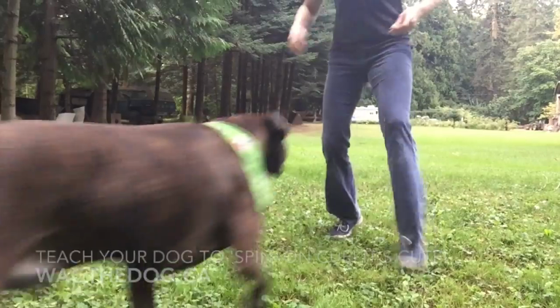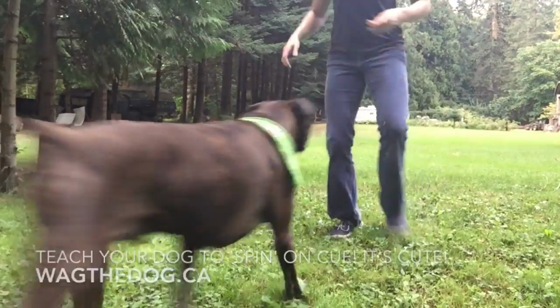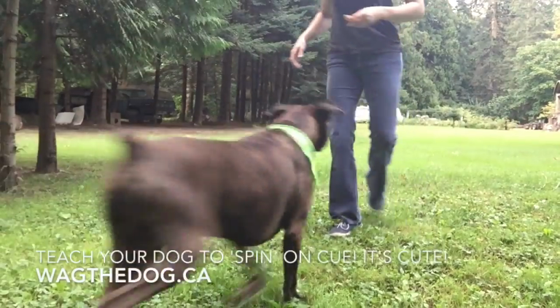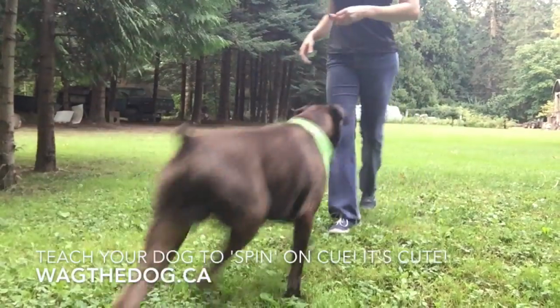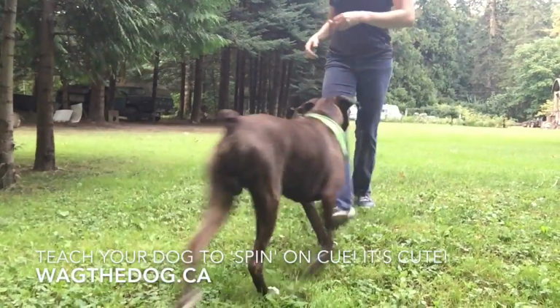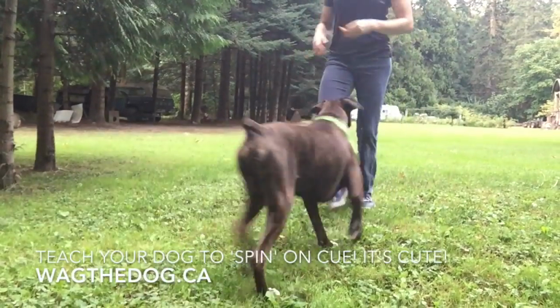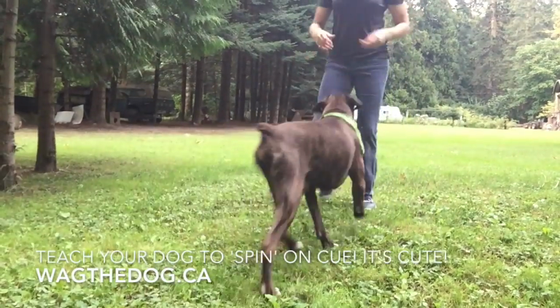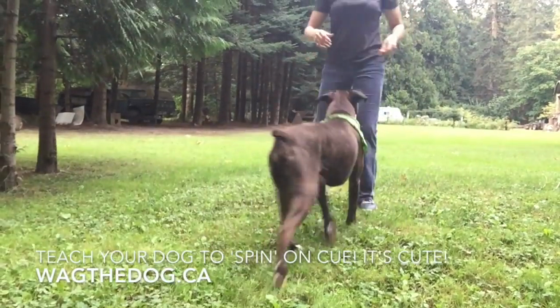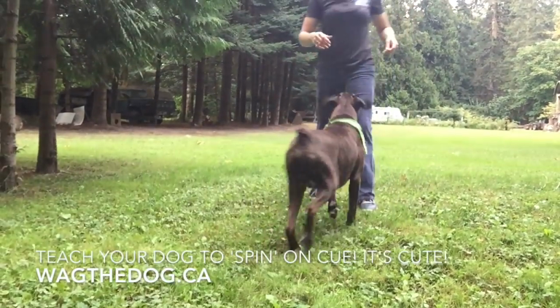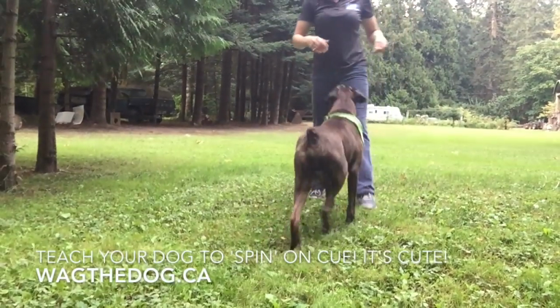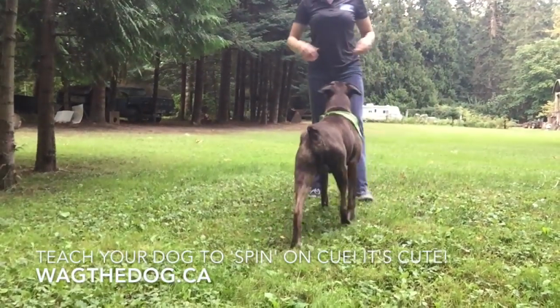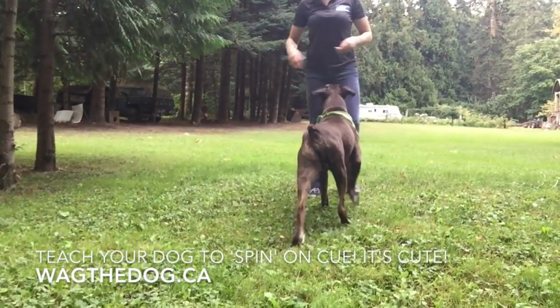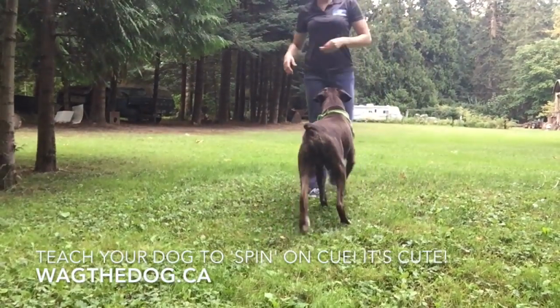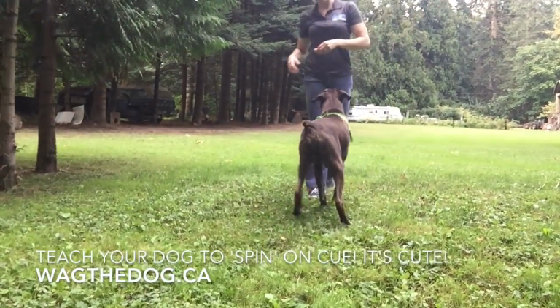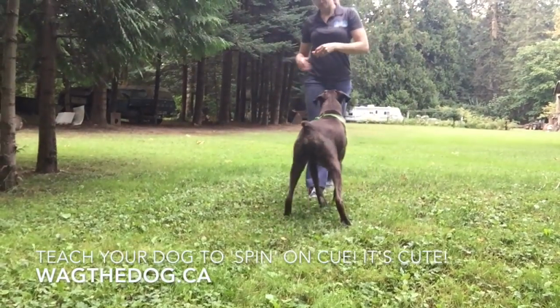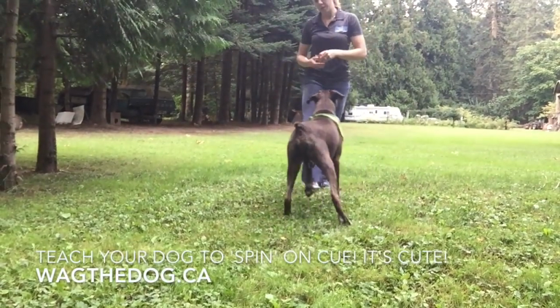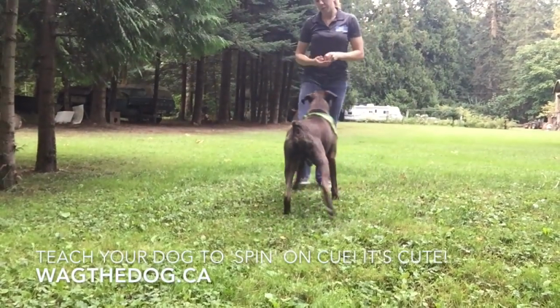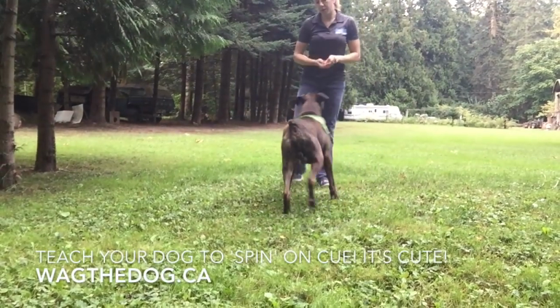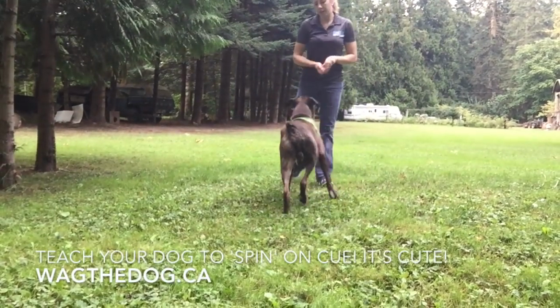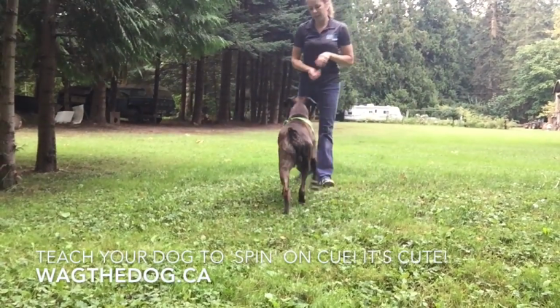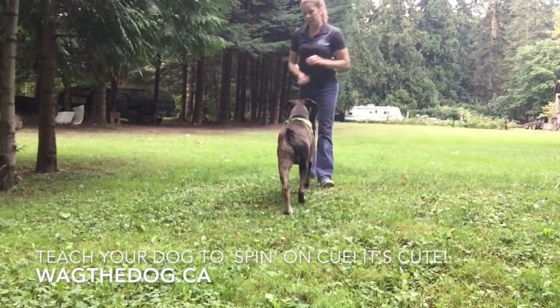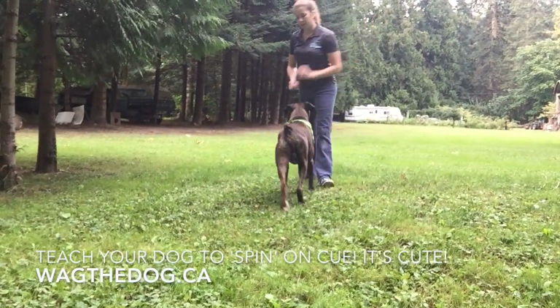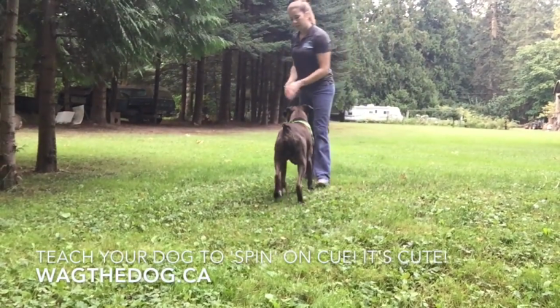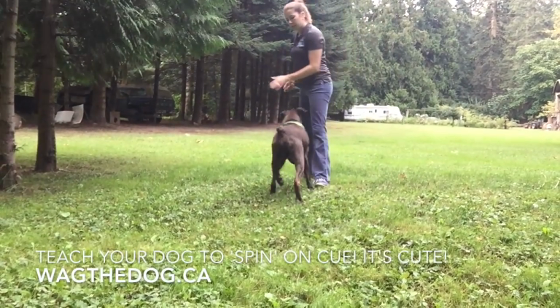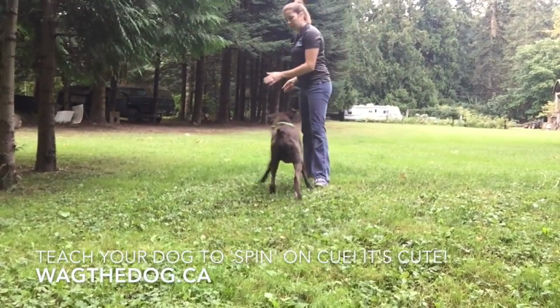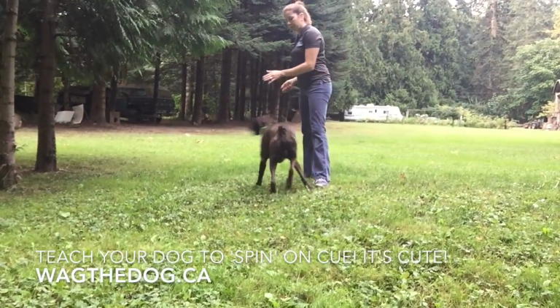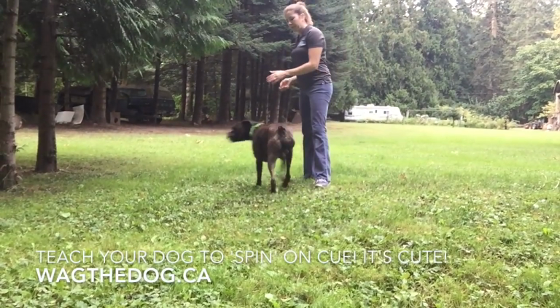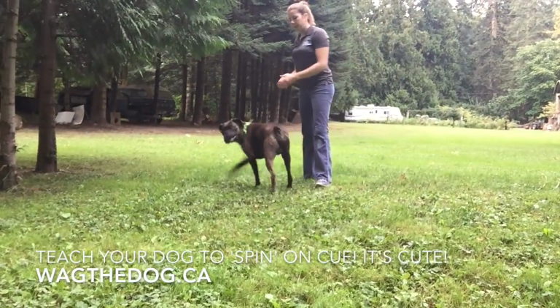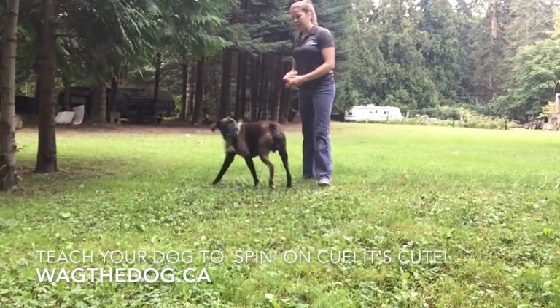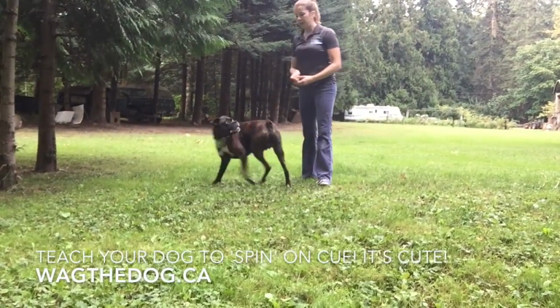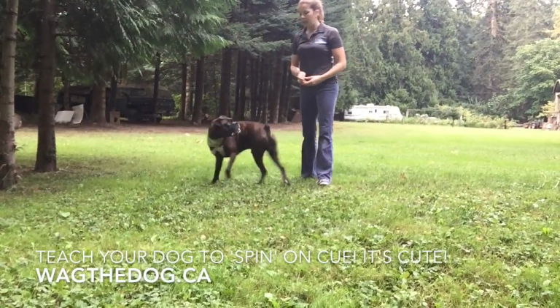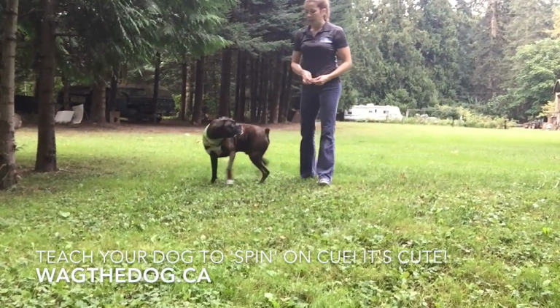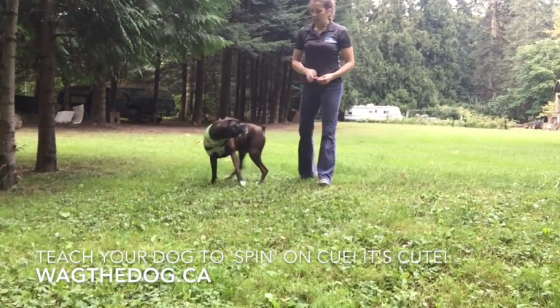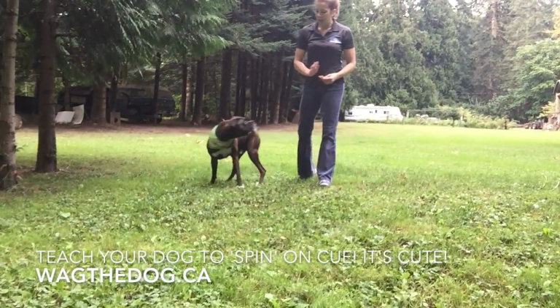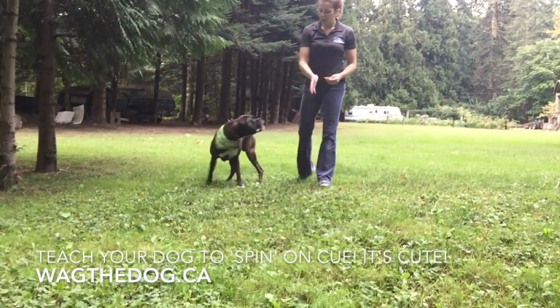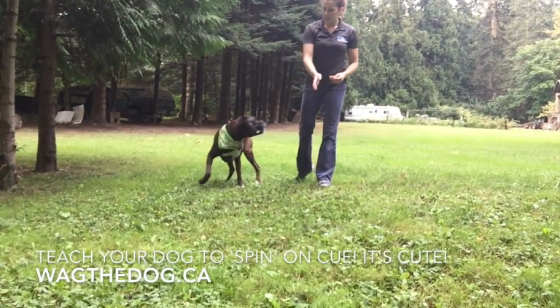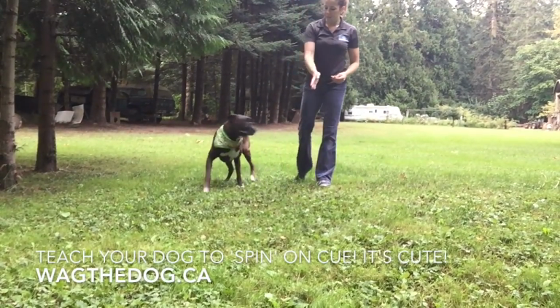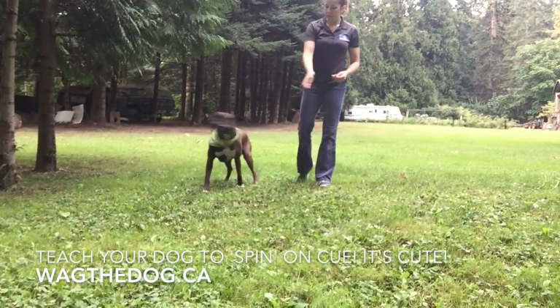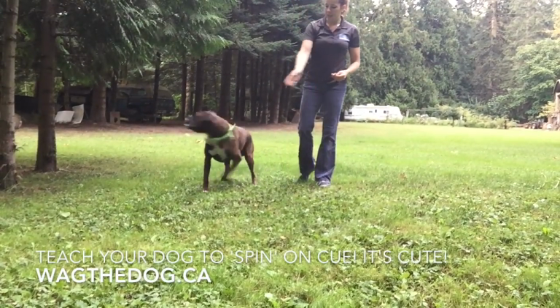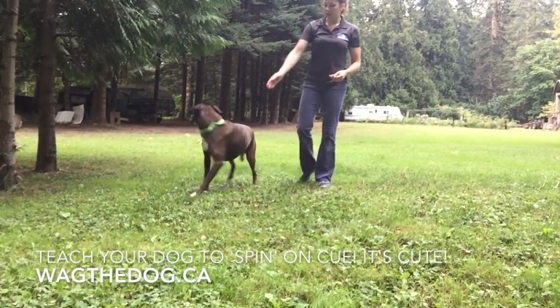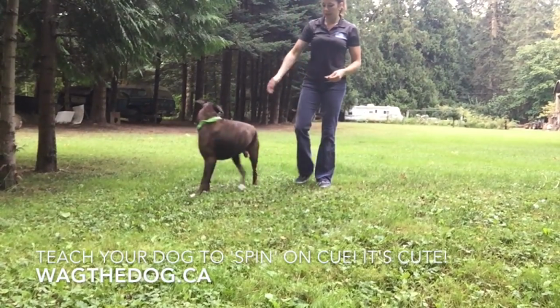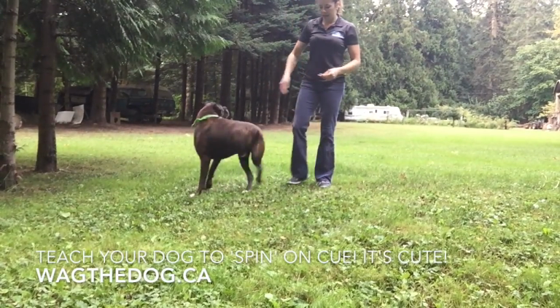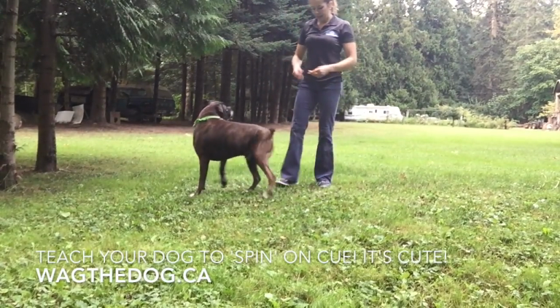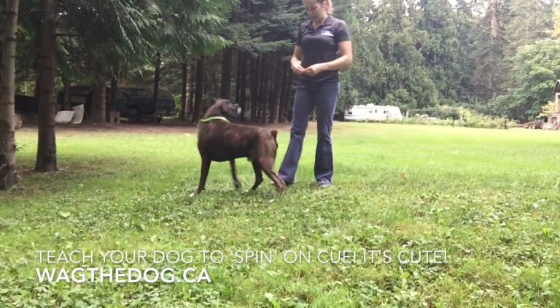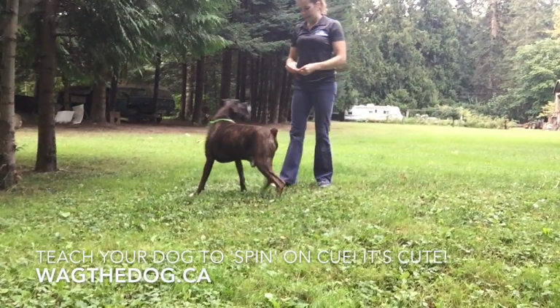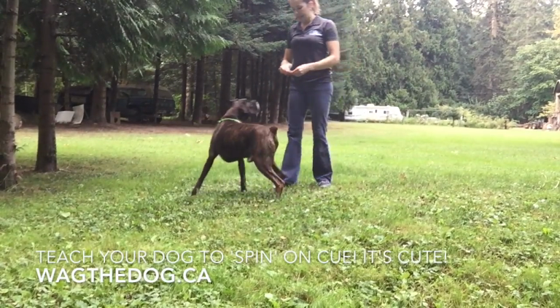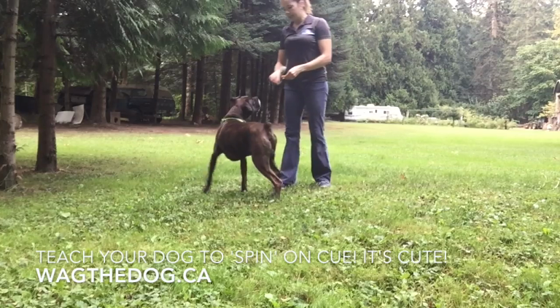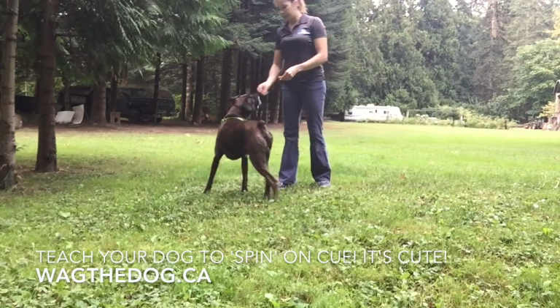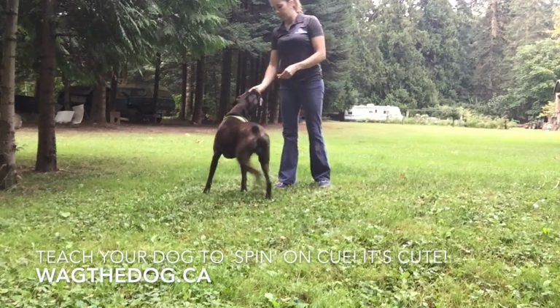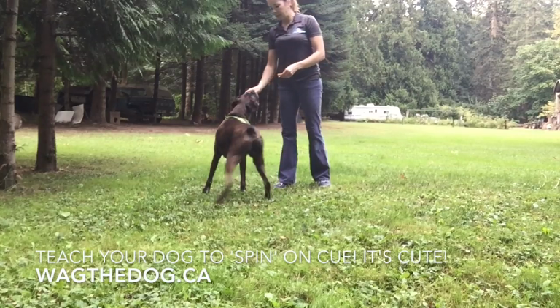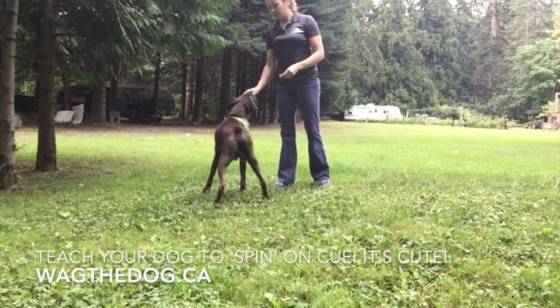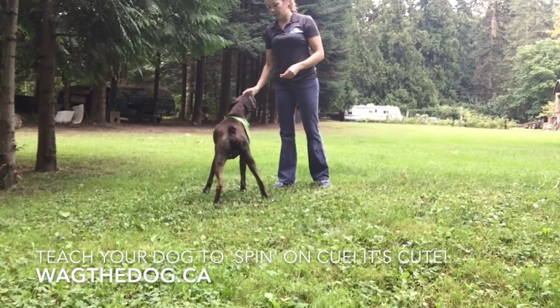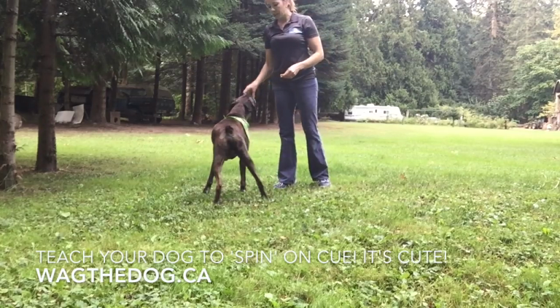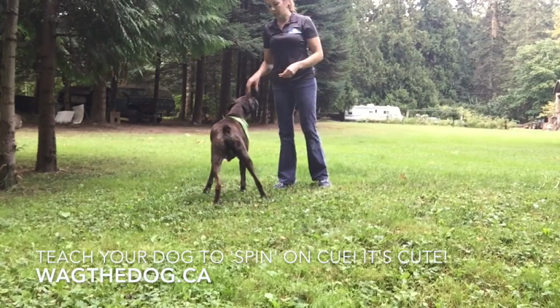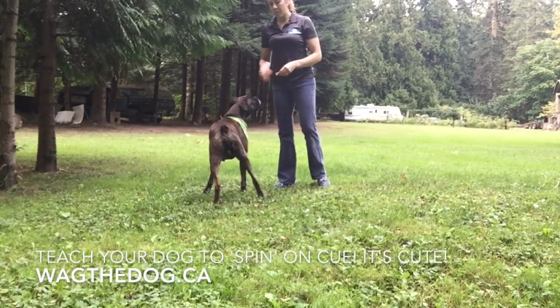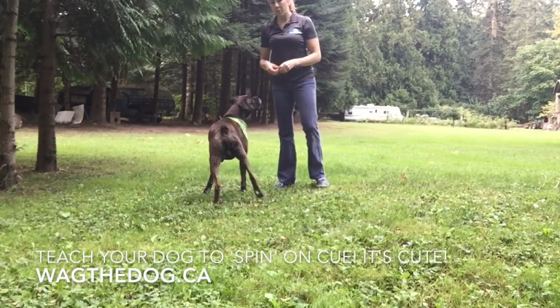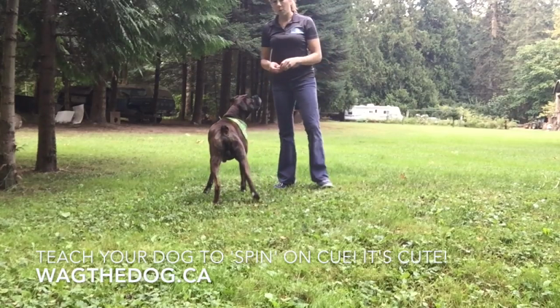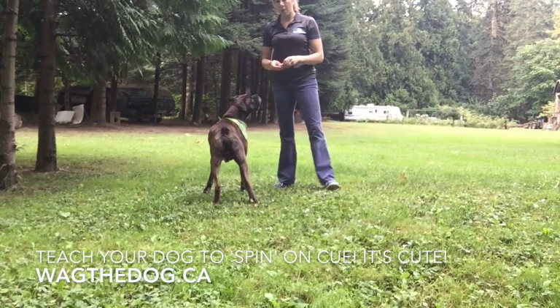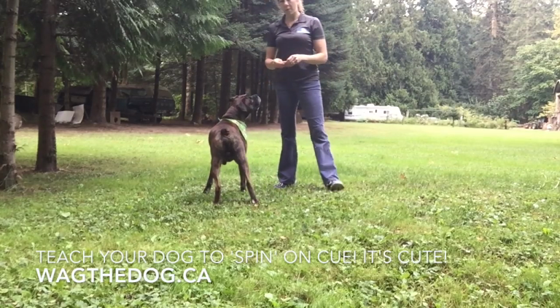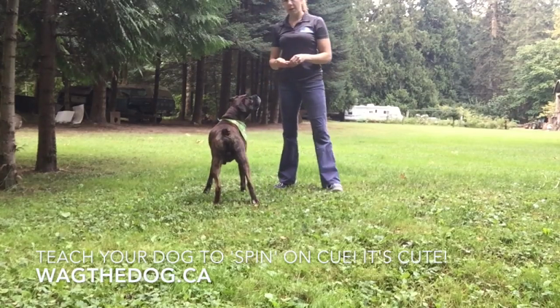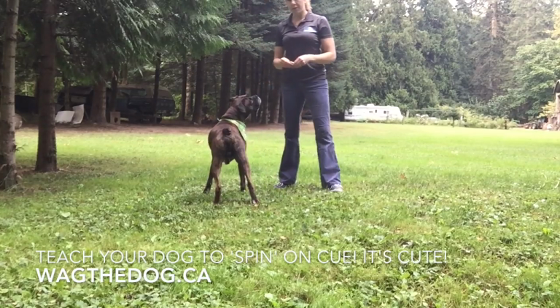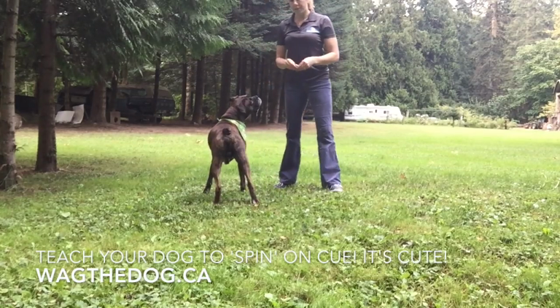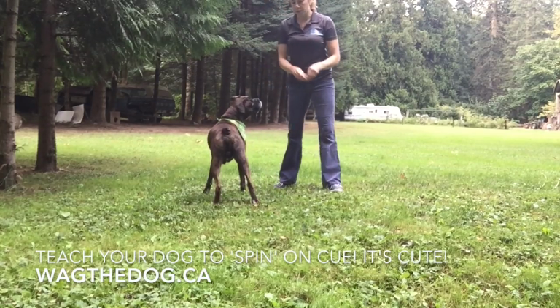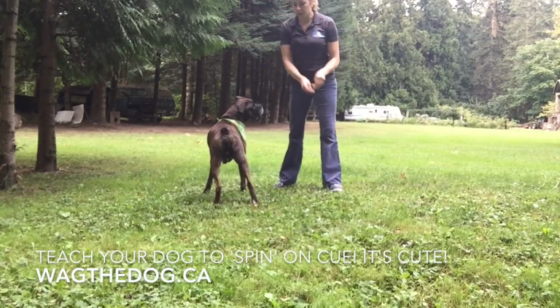Let's learn a new trick. We're going to teach our dogs to spin, and spin the other way. We're going to start with one way first.